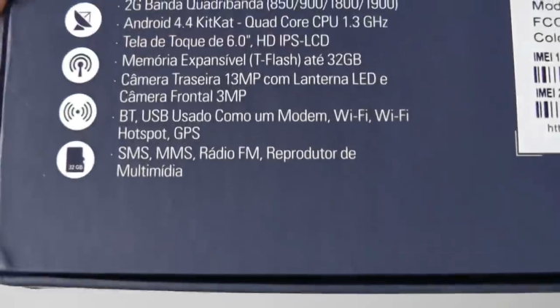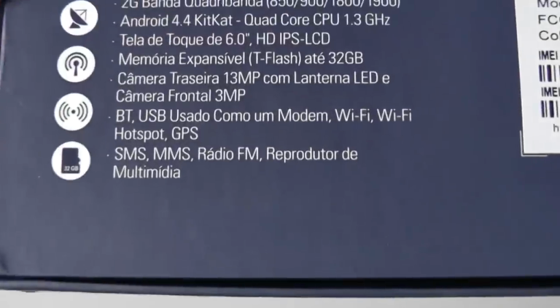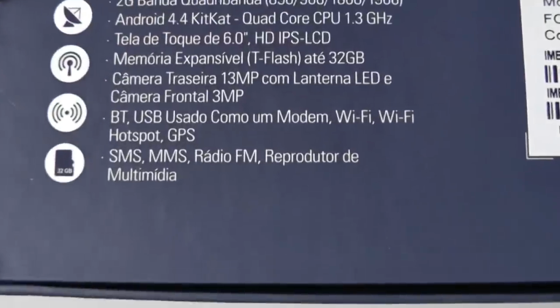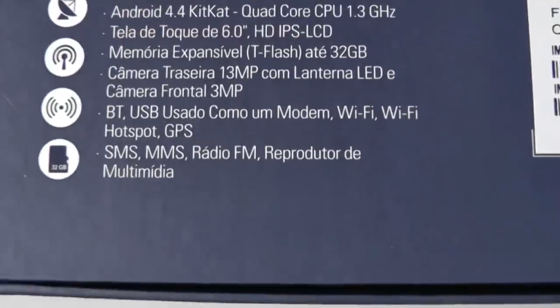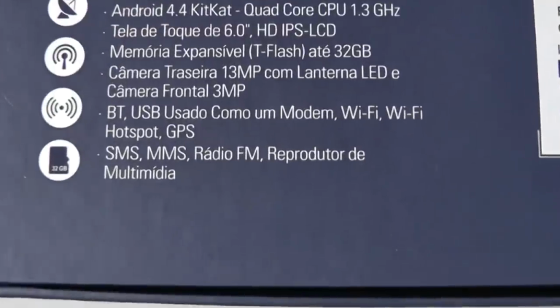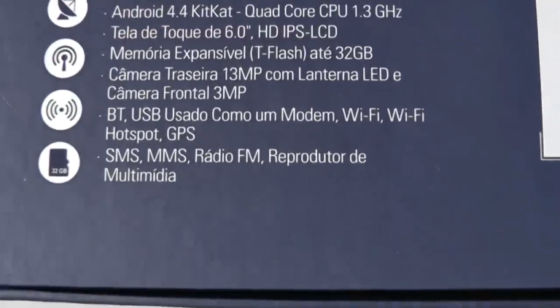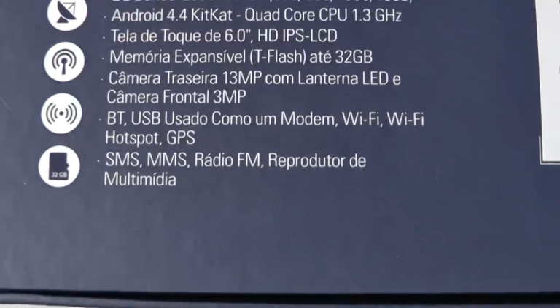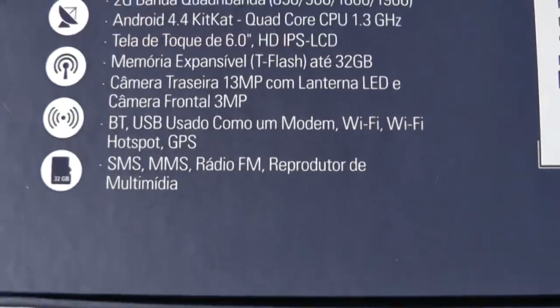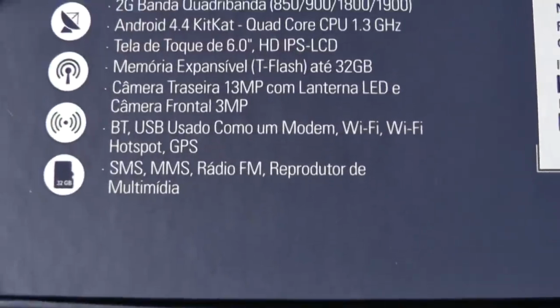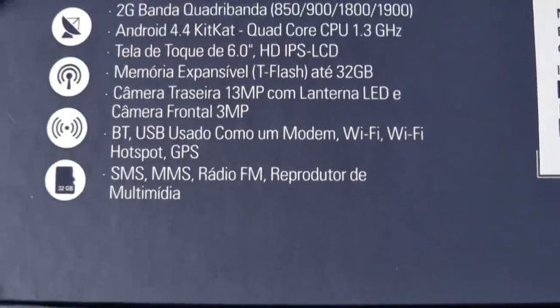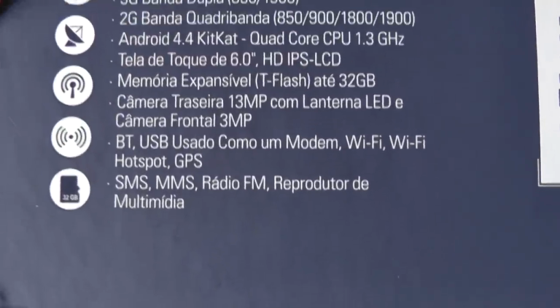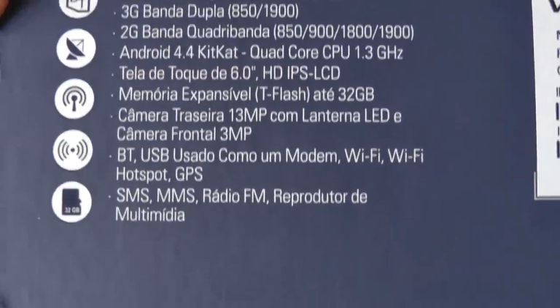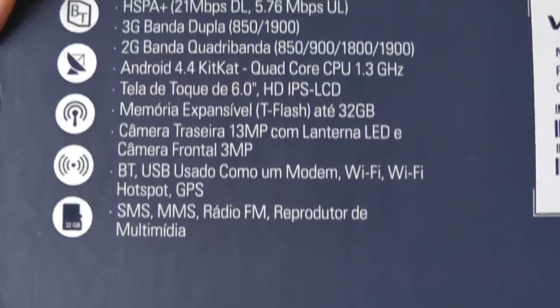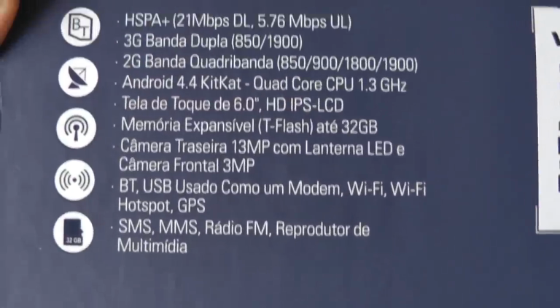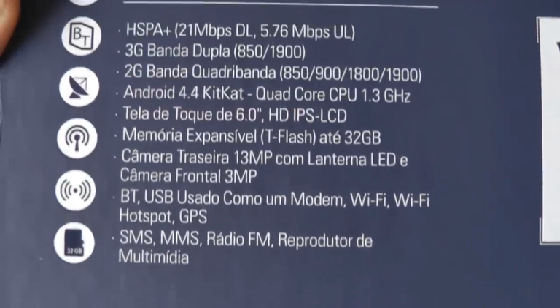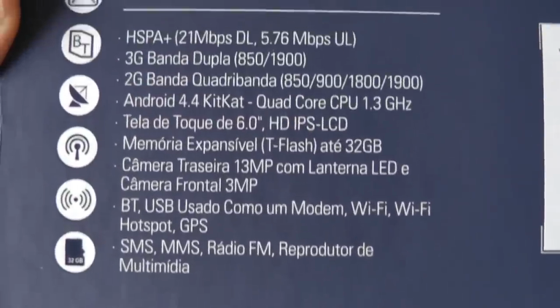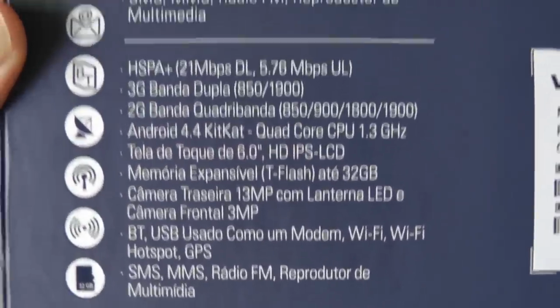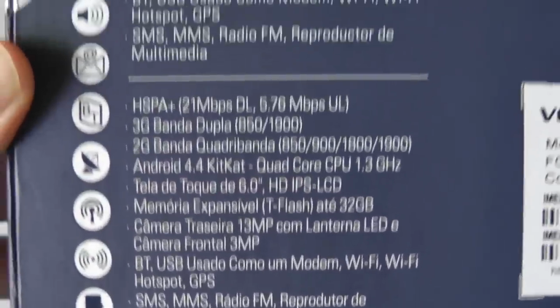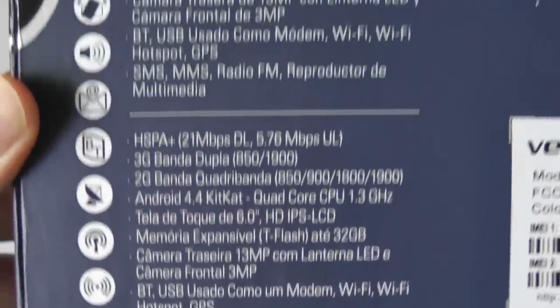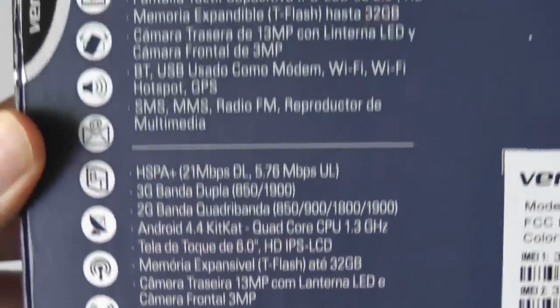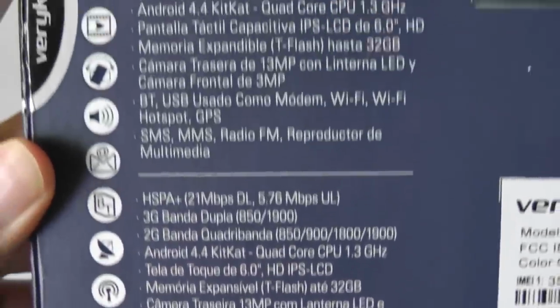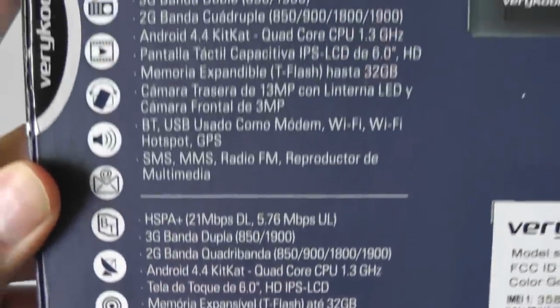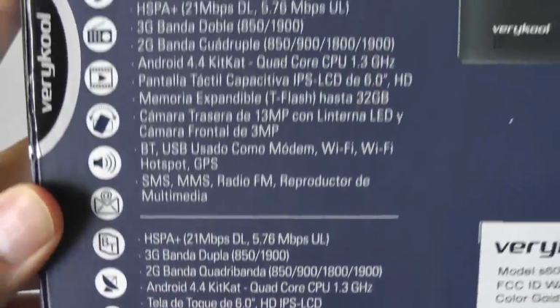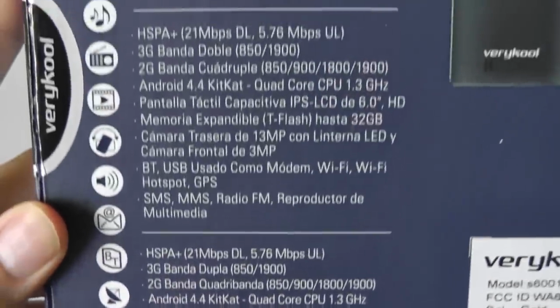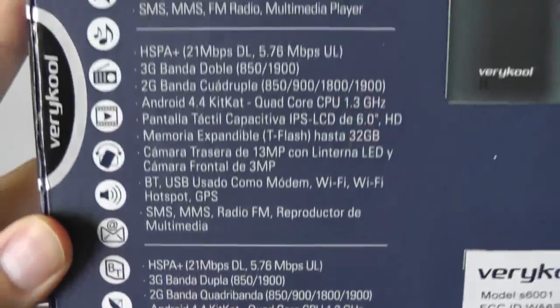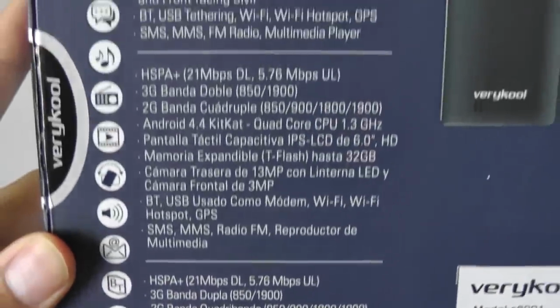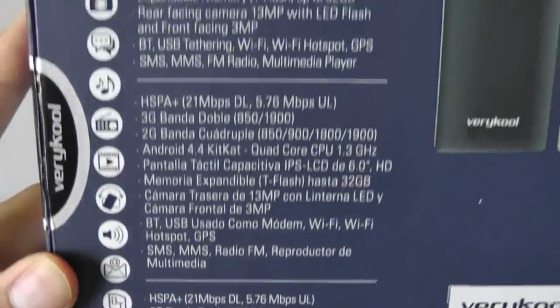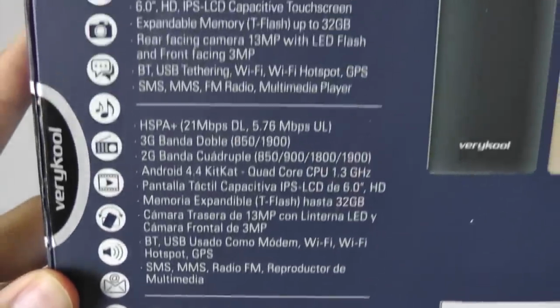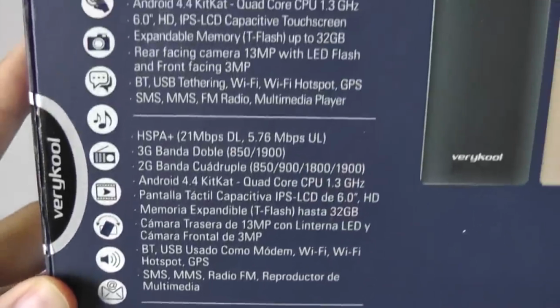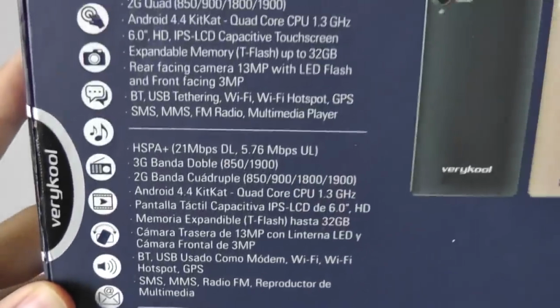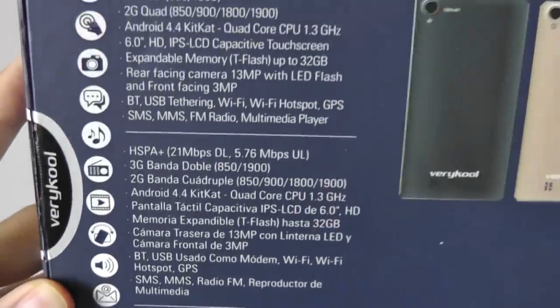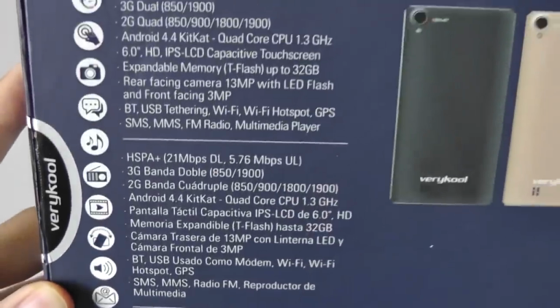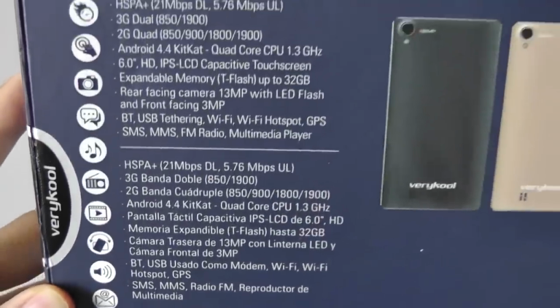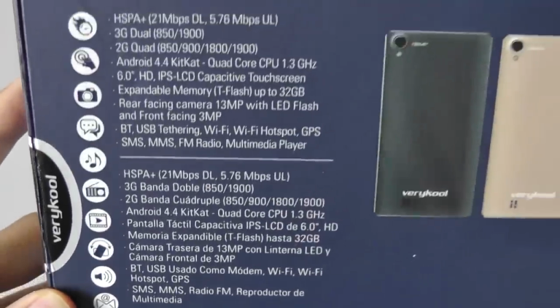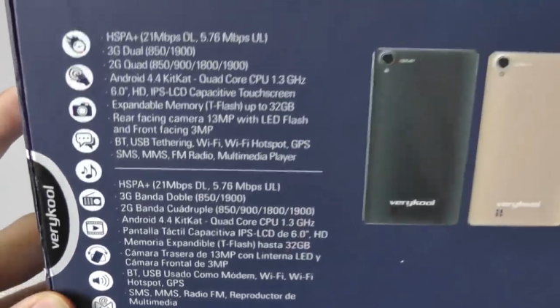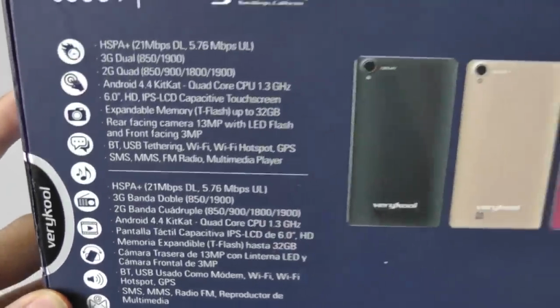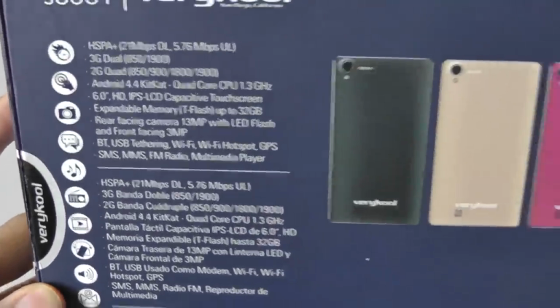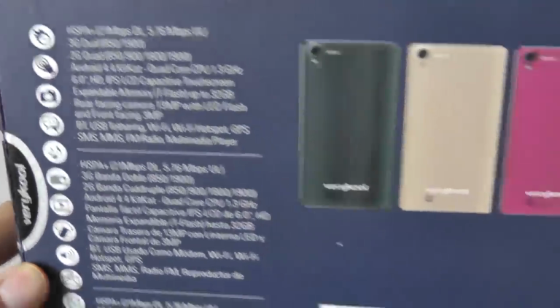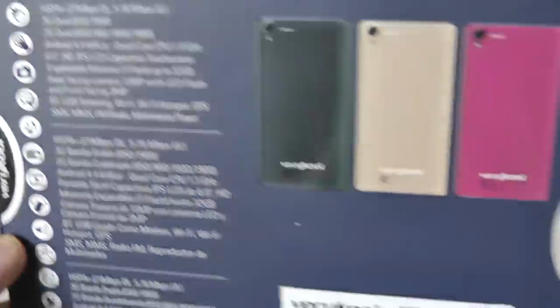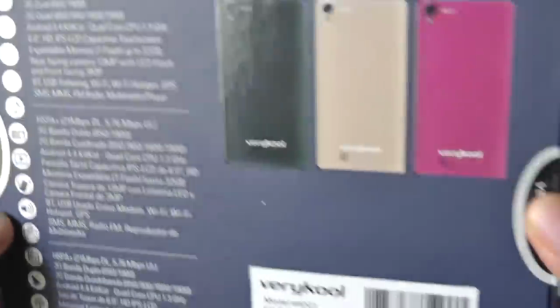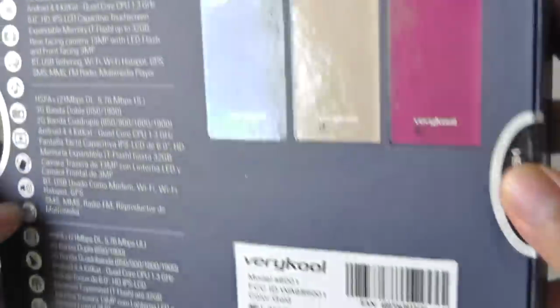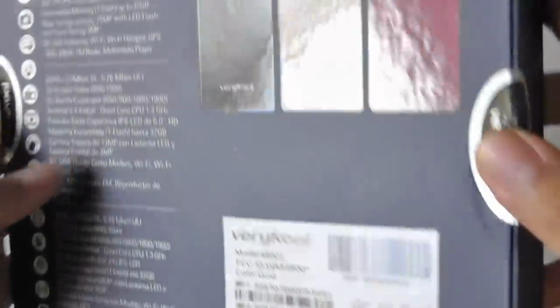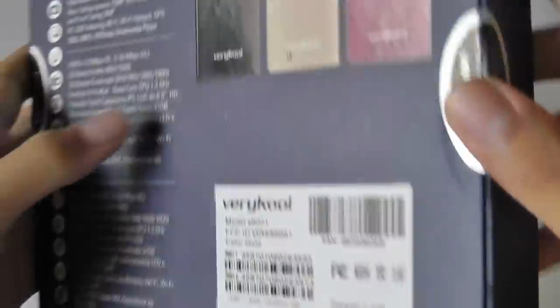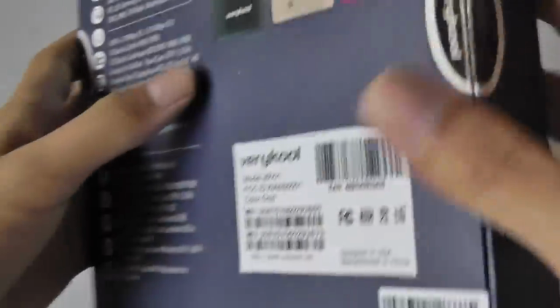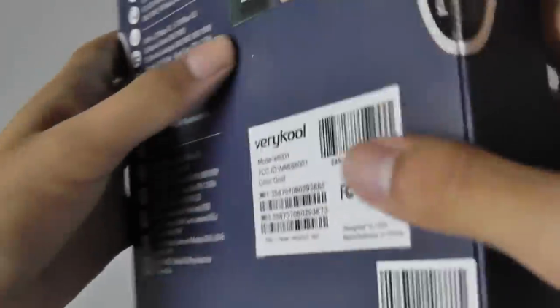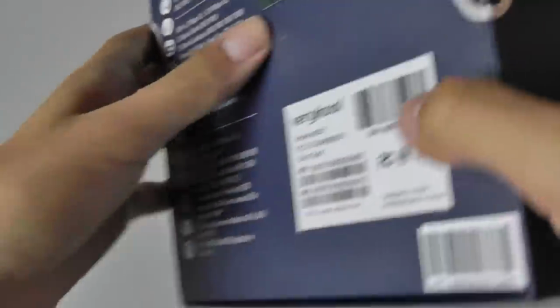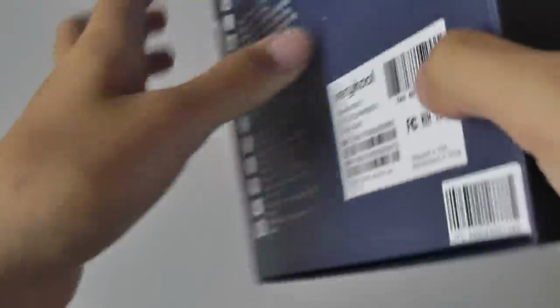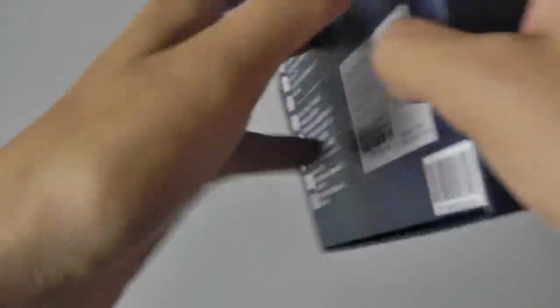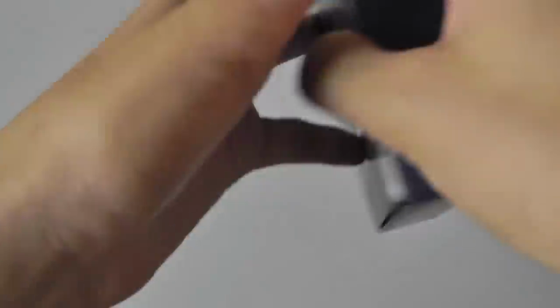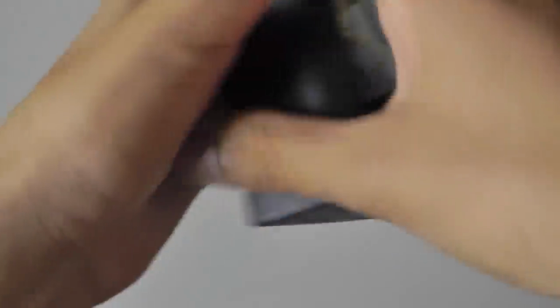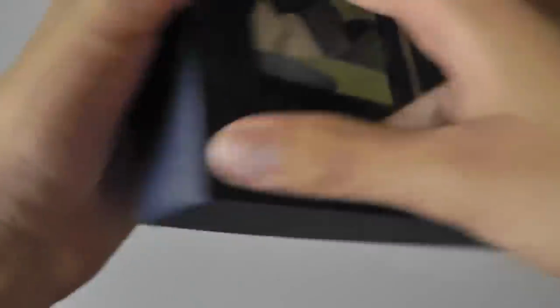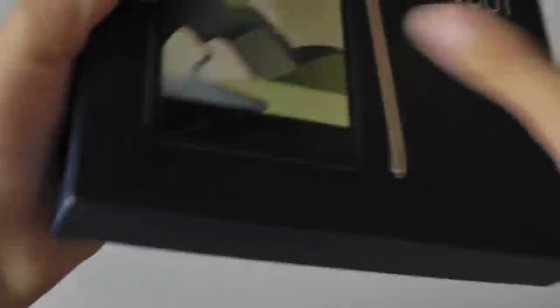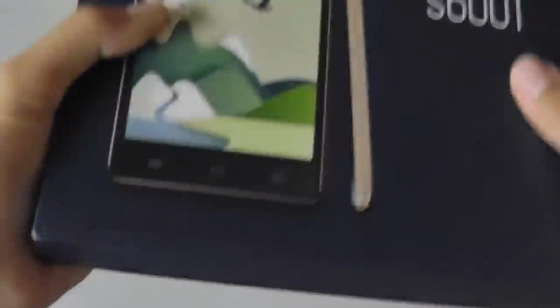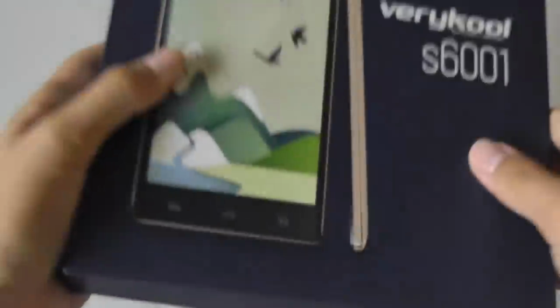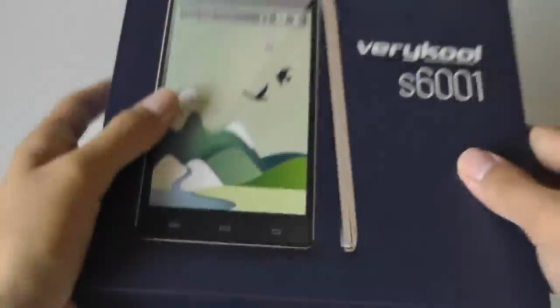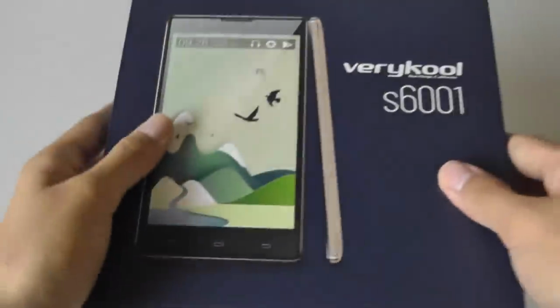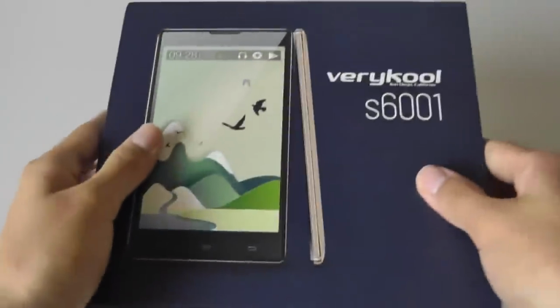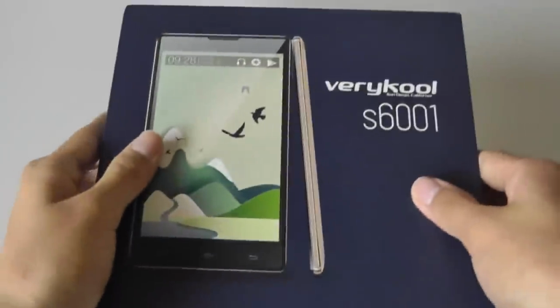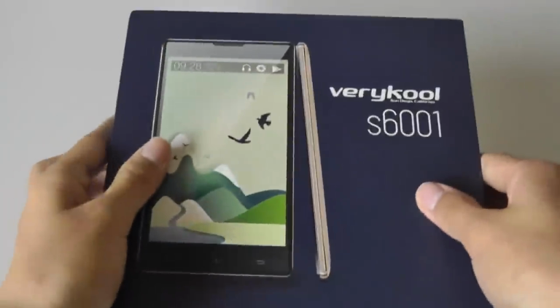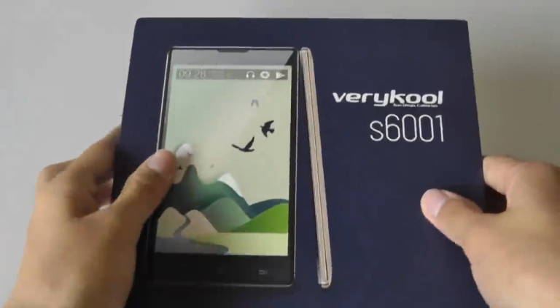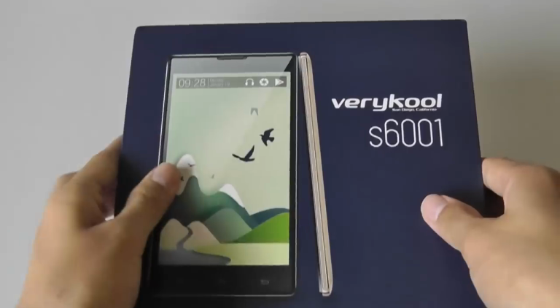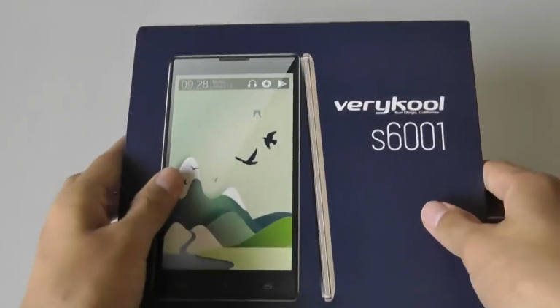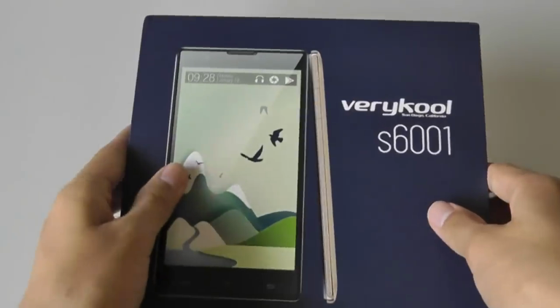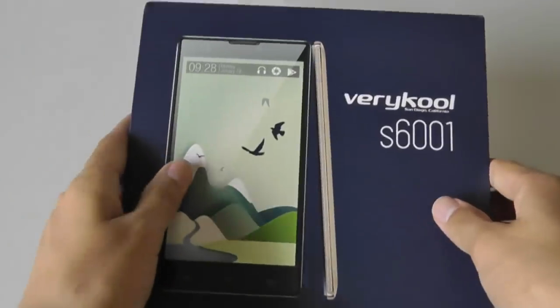As you can see from the back of the box, you have some basic info about the unit. This is 4G LTE supported if you have AT&T or T-Mobile here in the States.